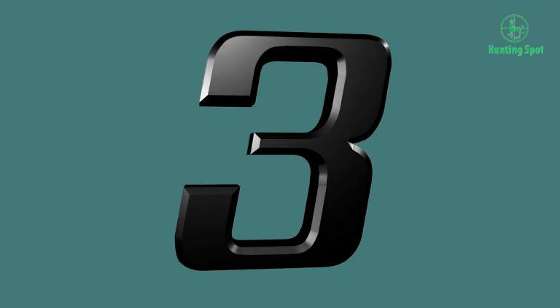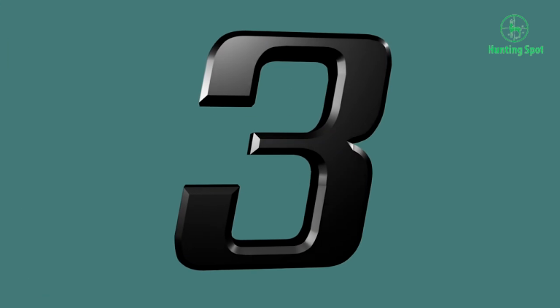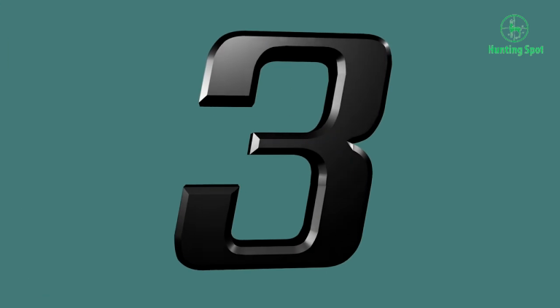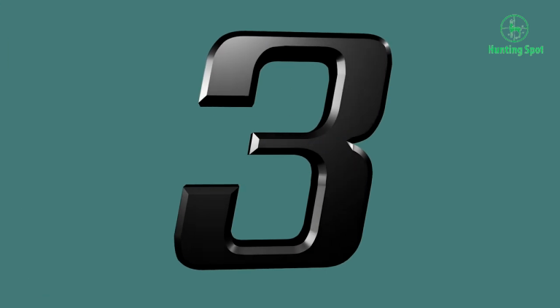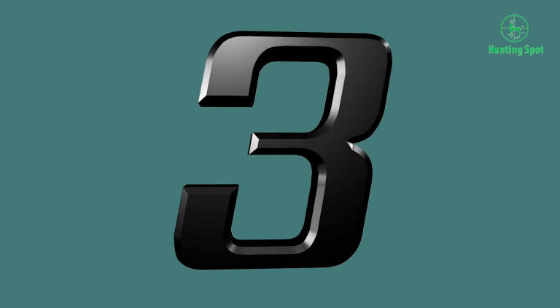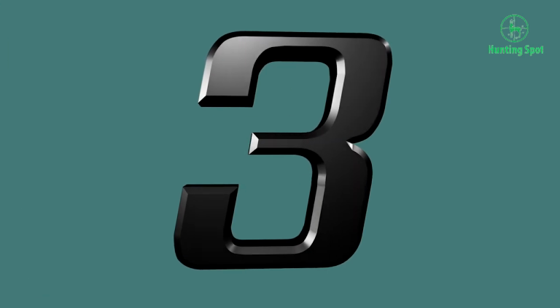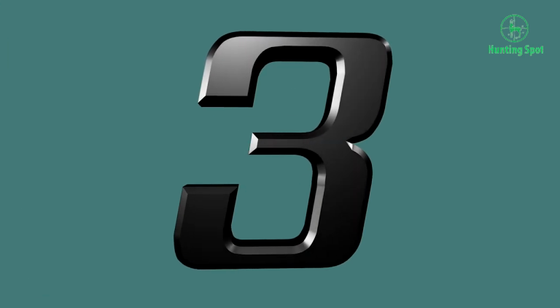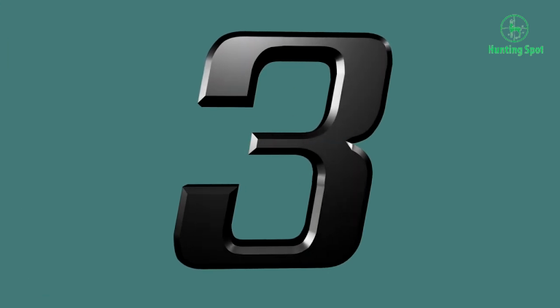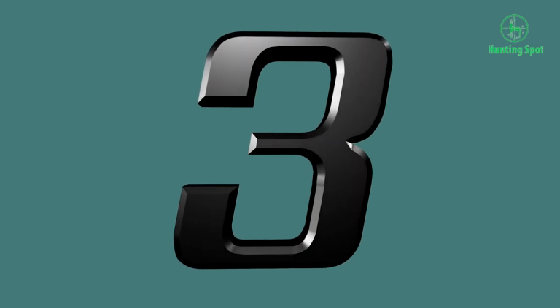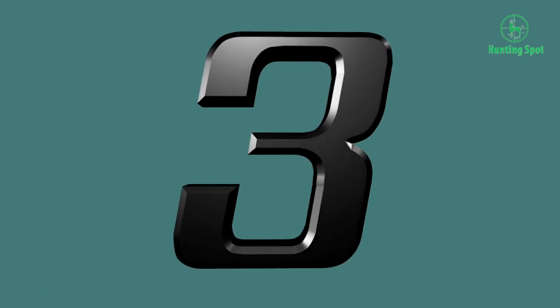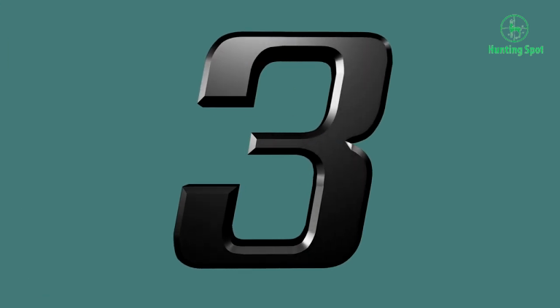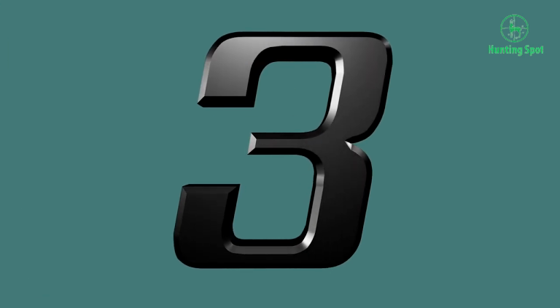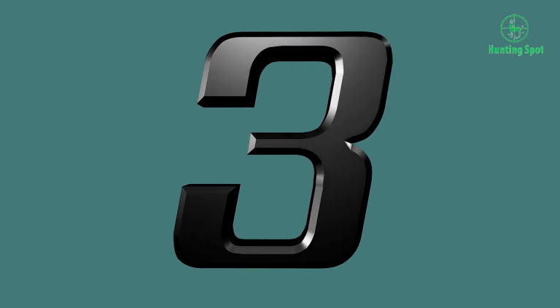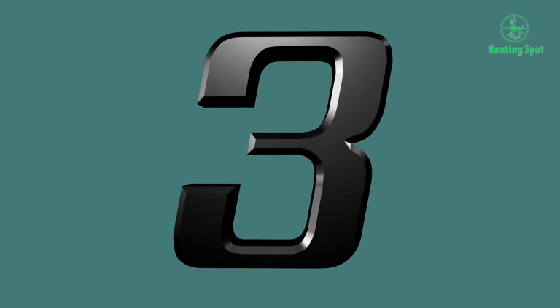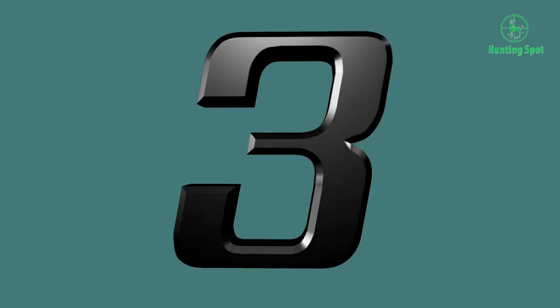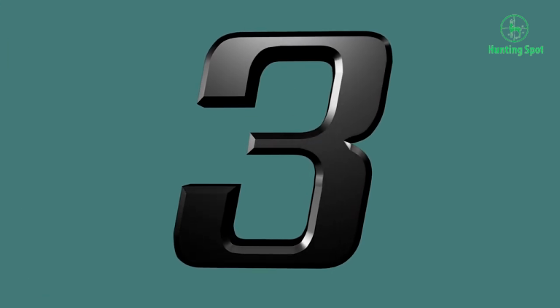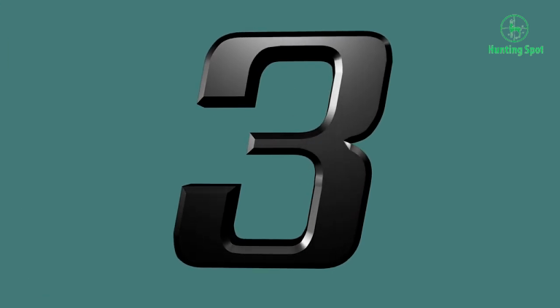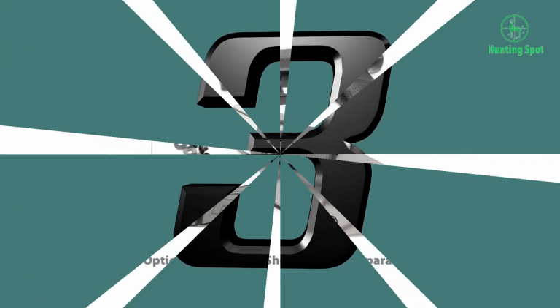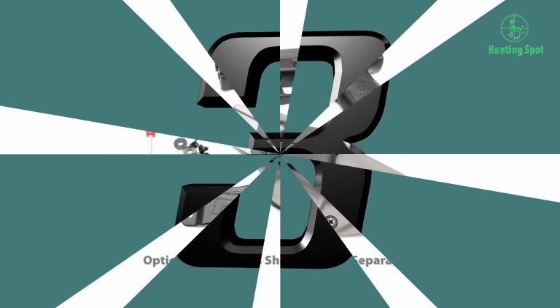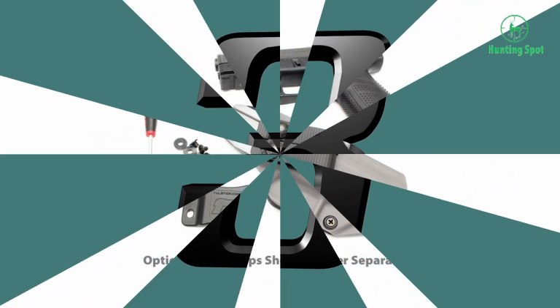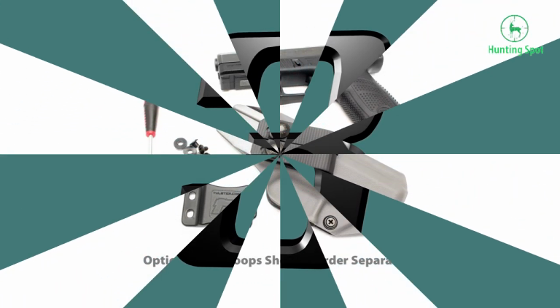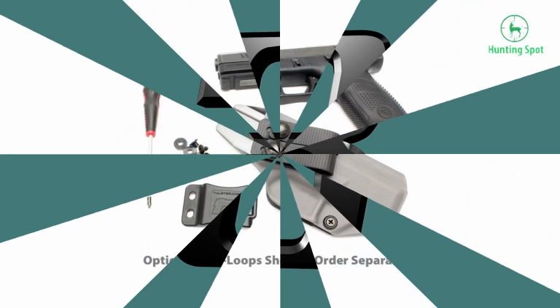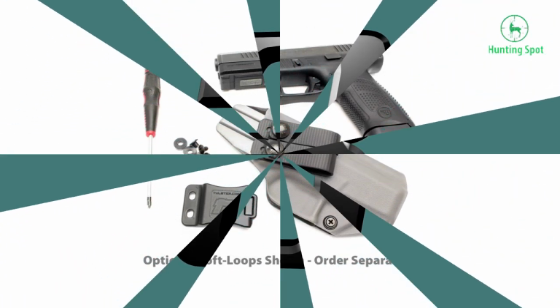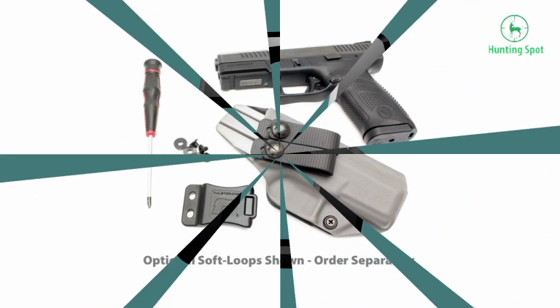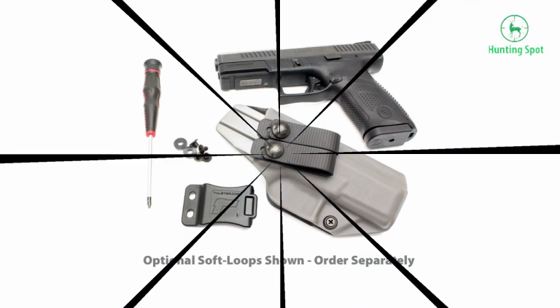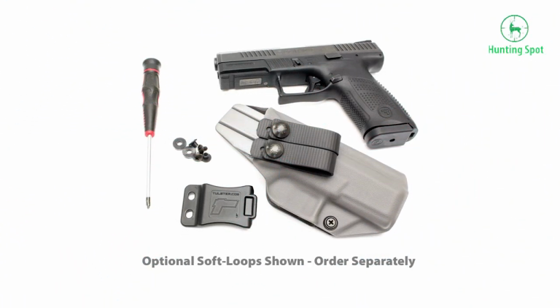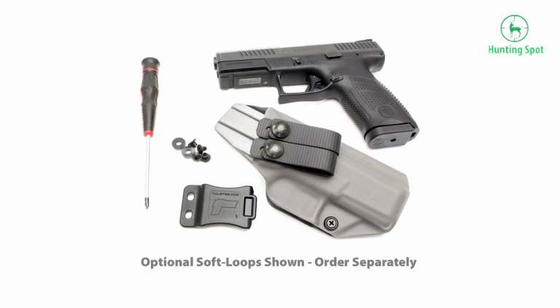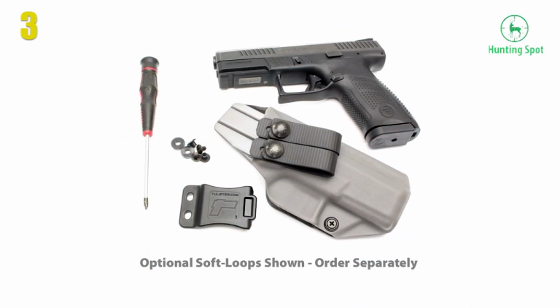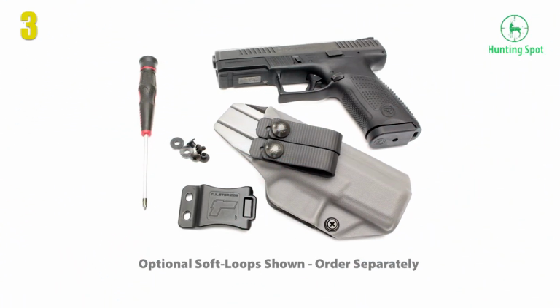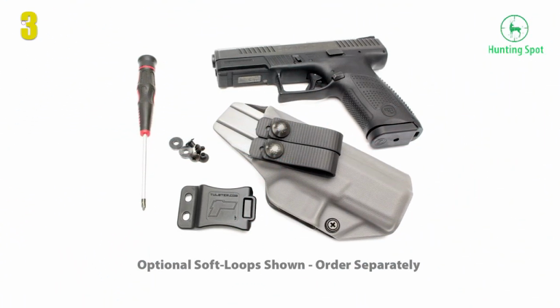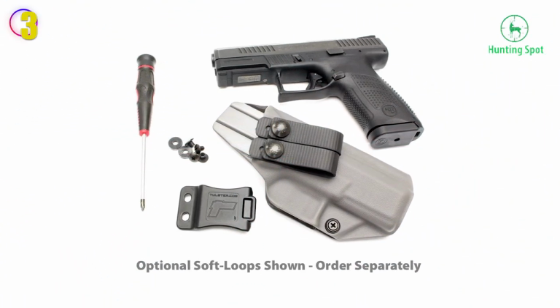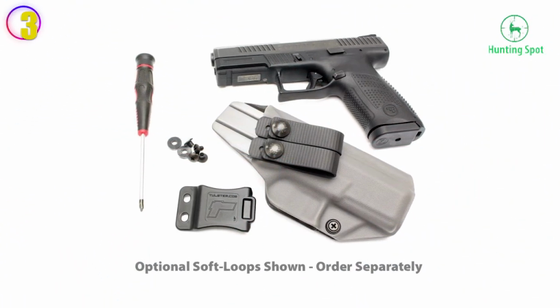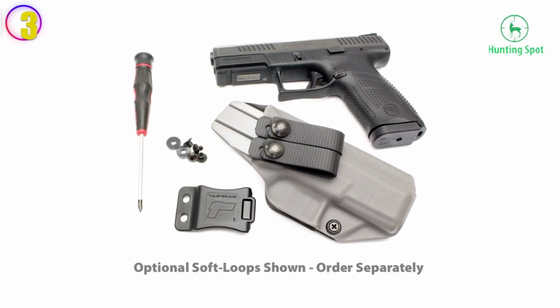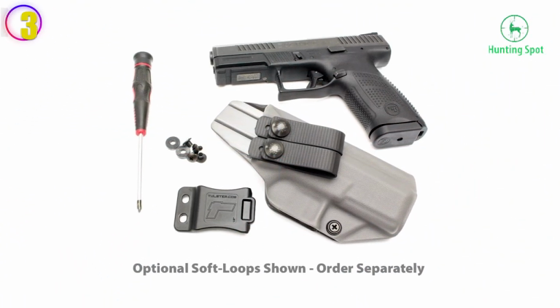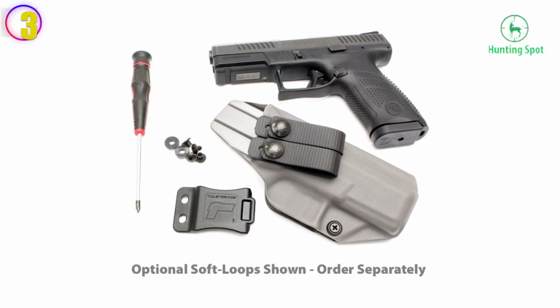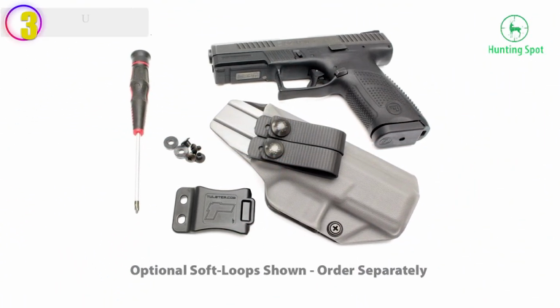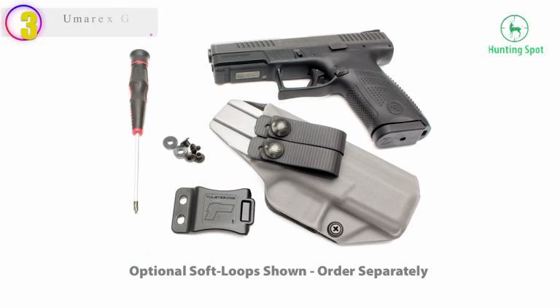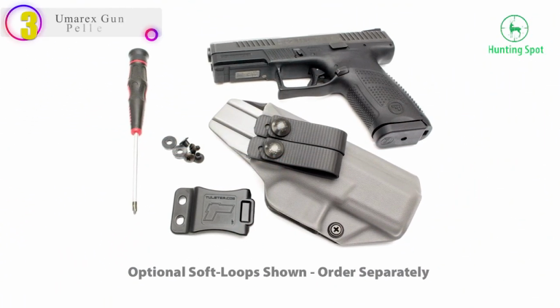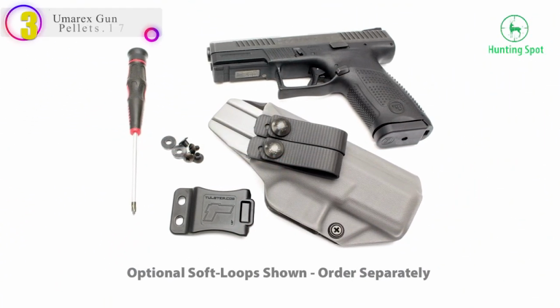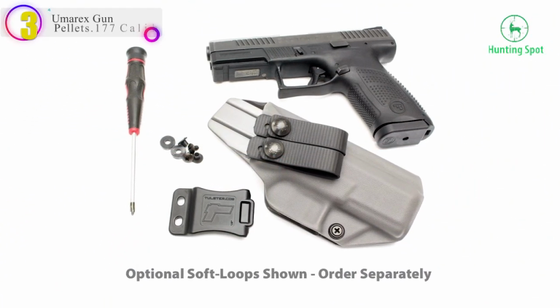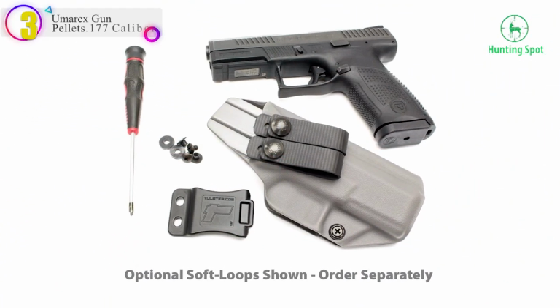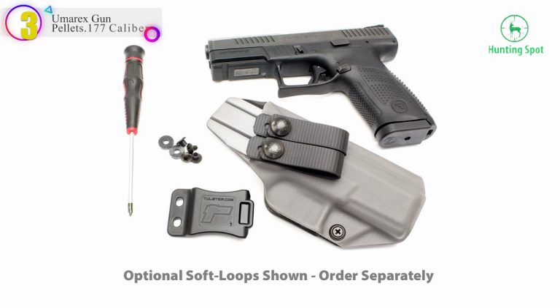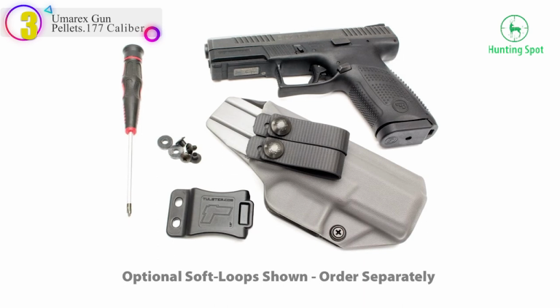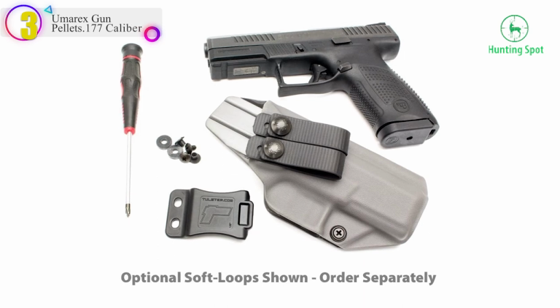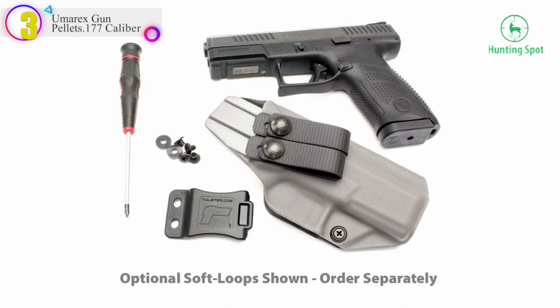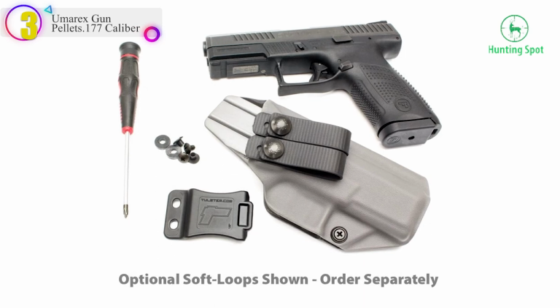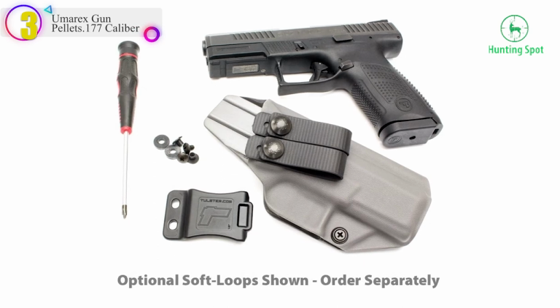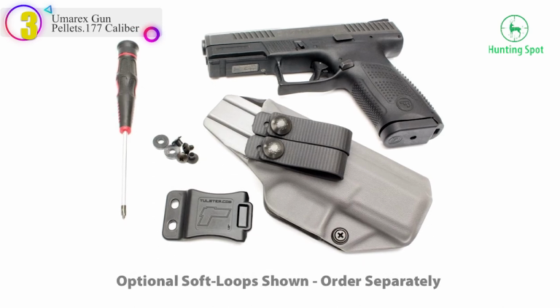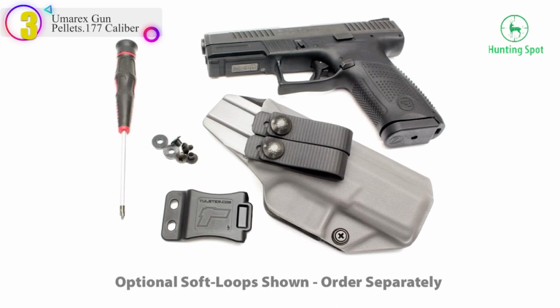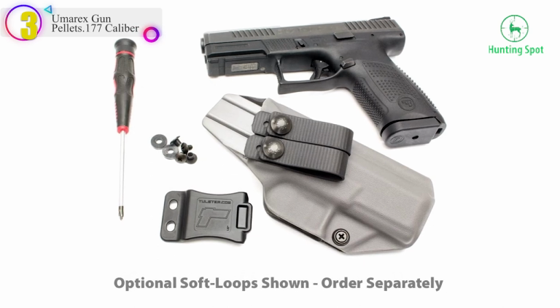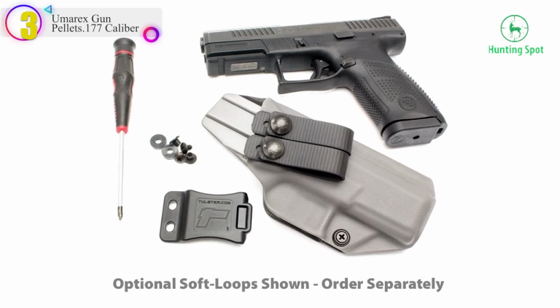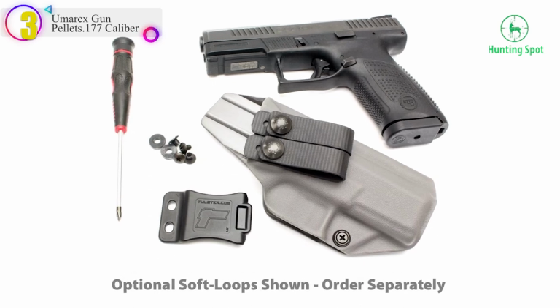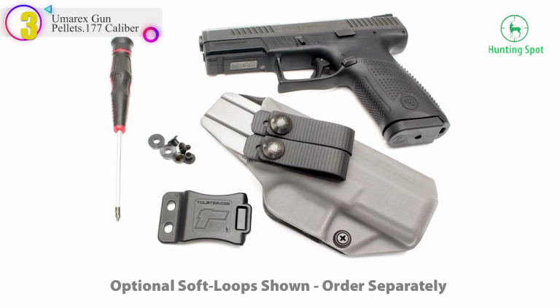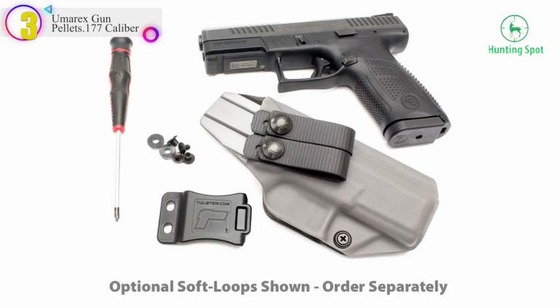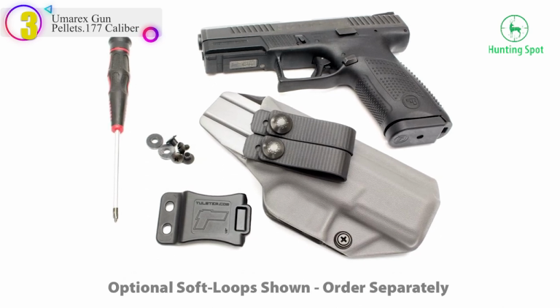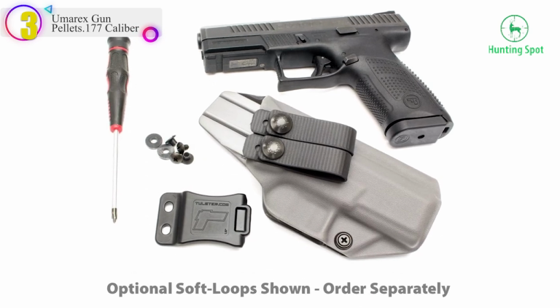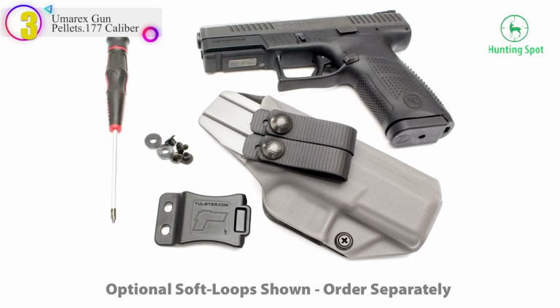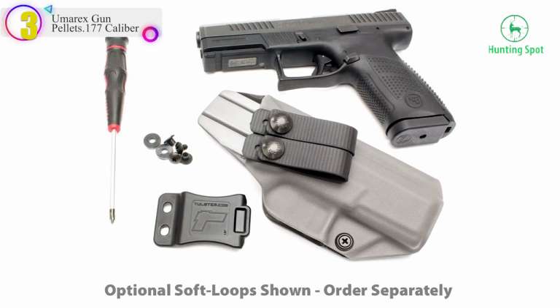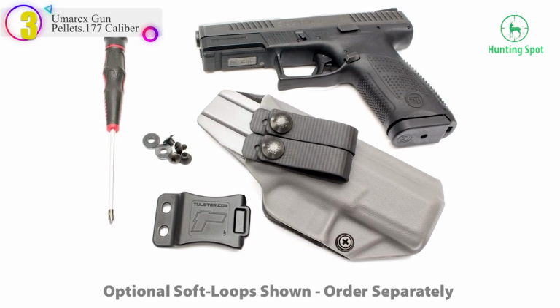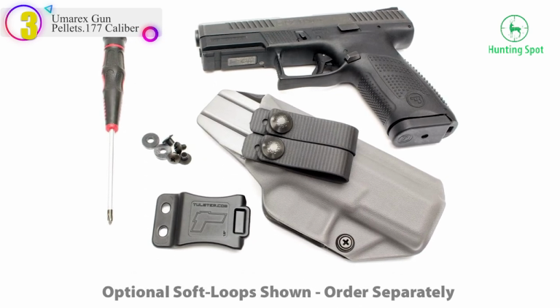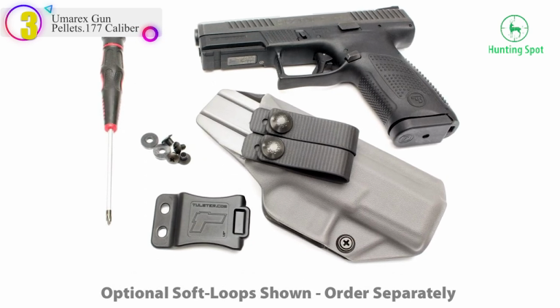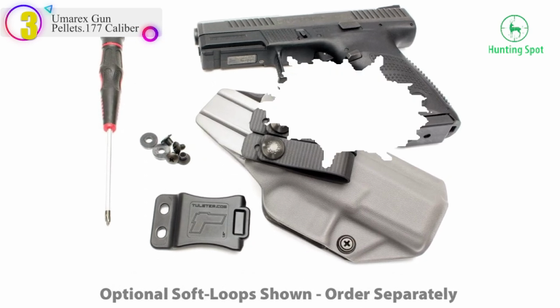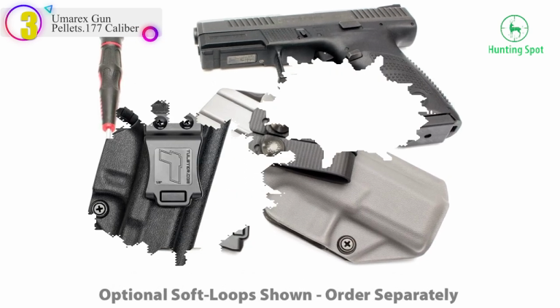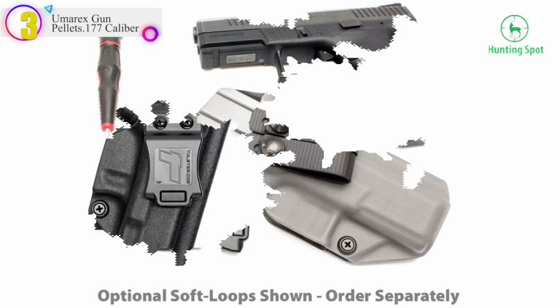Number 3 in our list — the Tulster IWB Profile Holster.